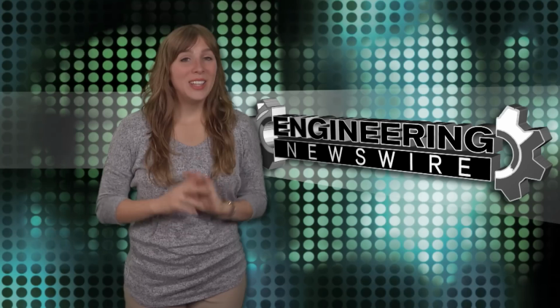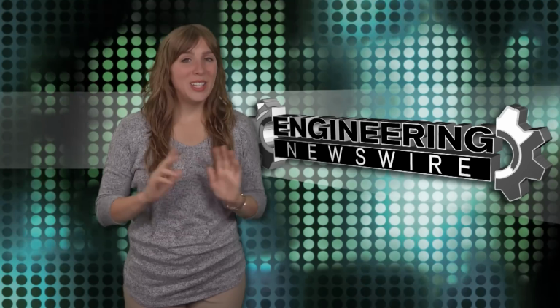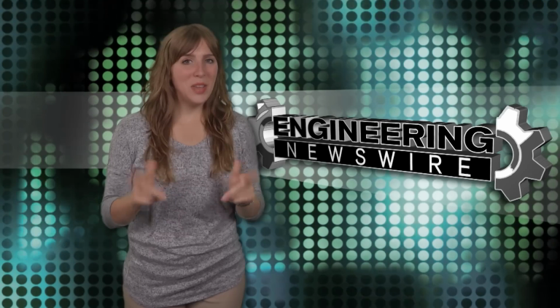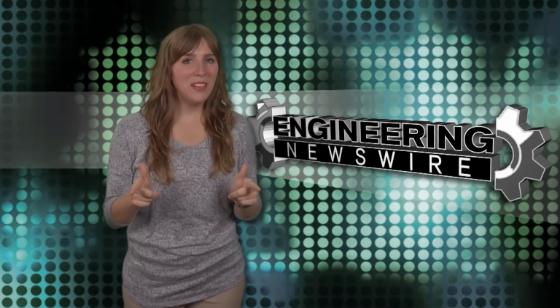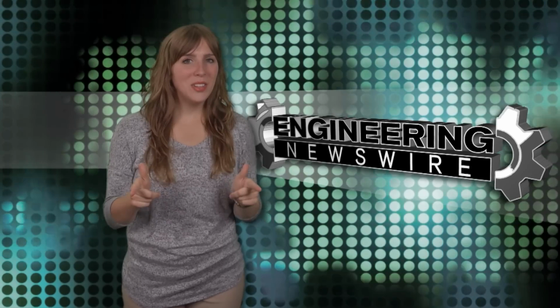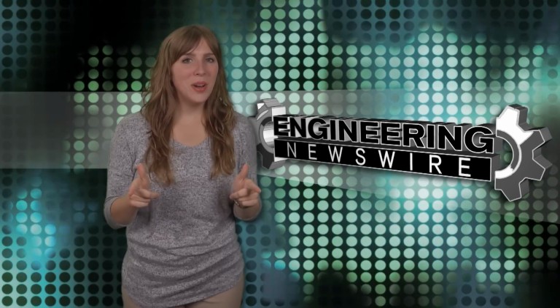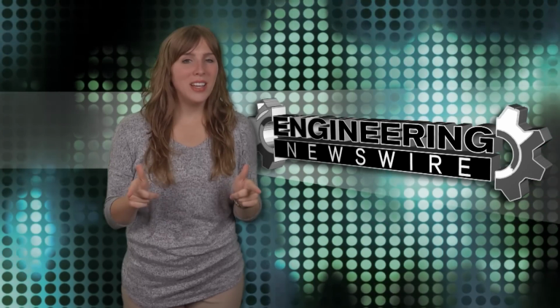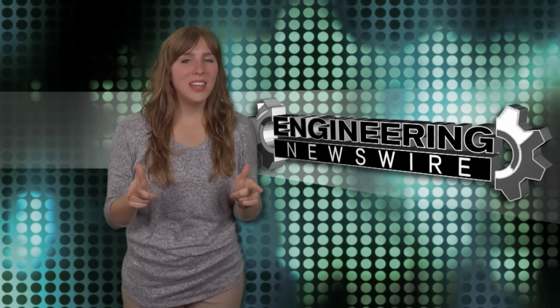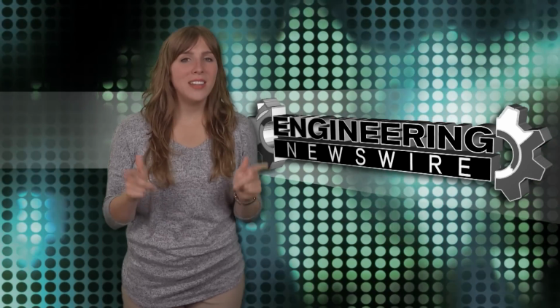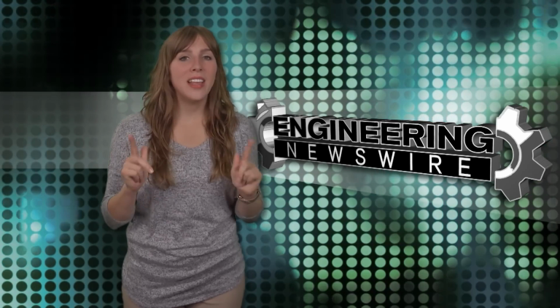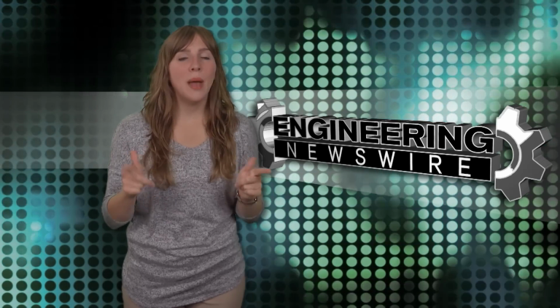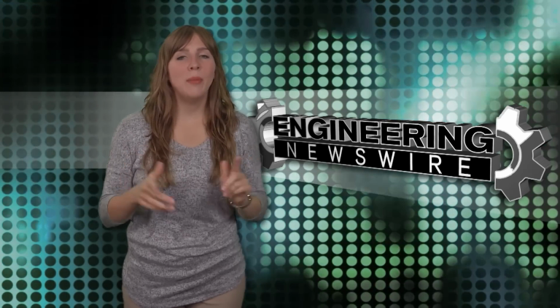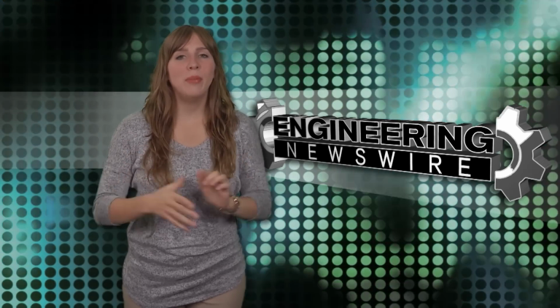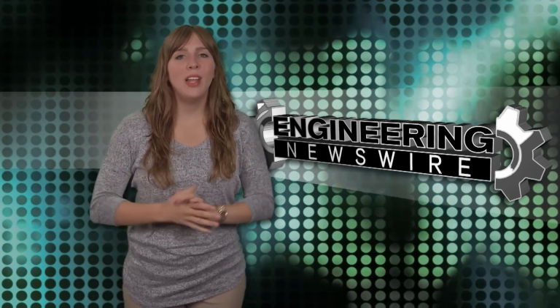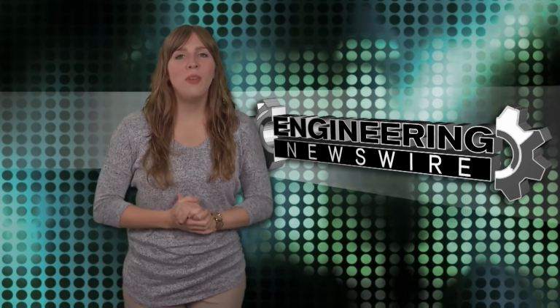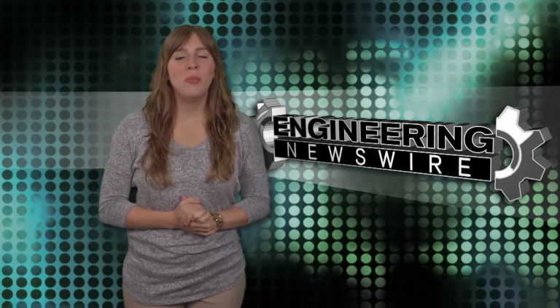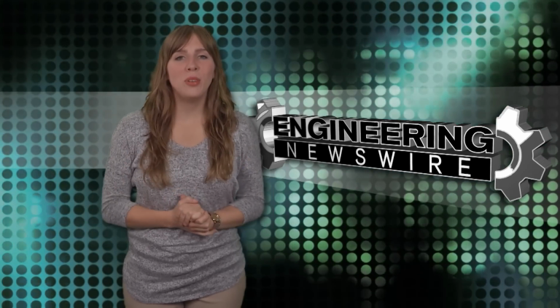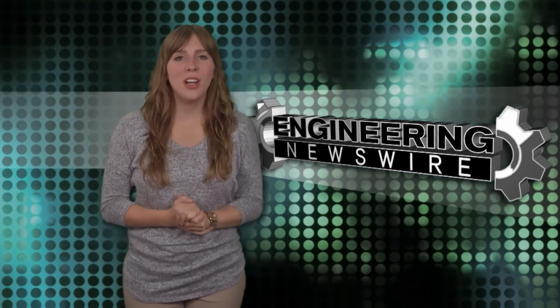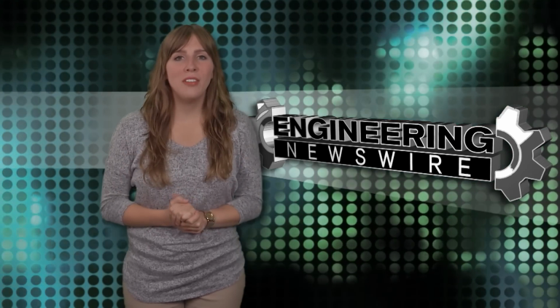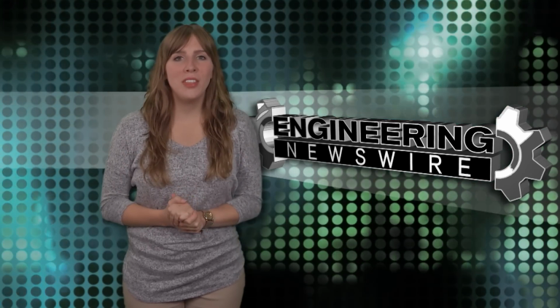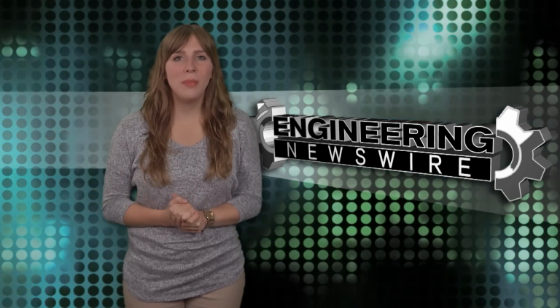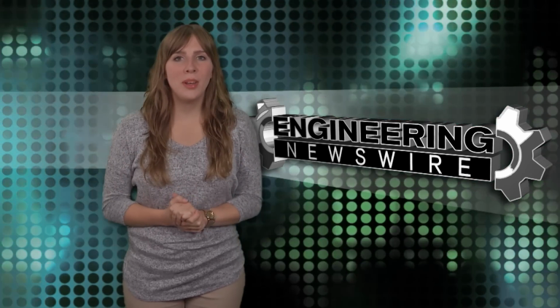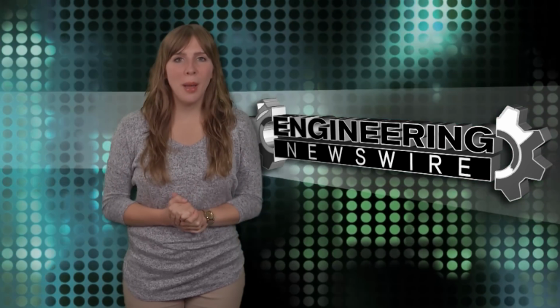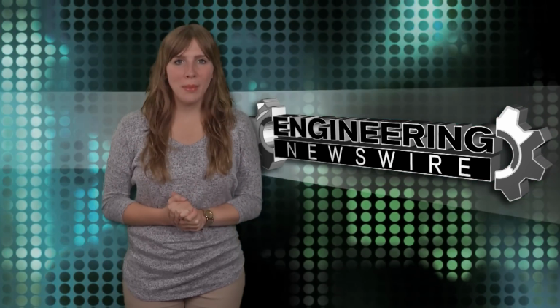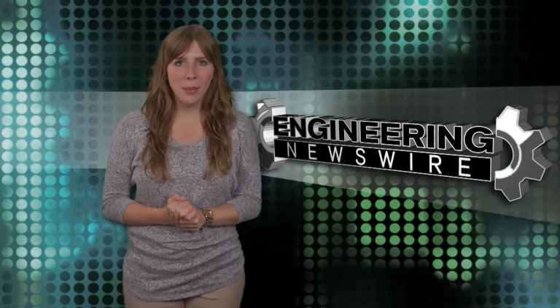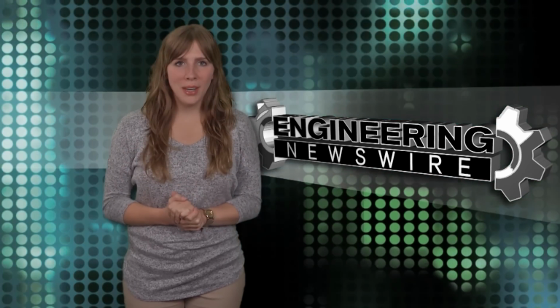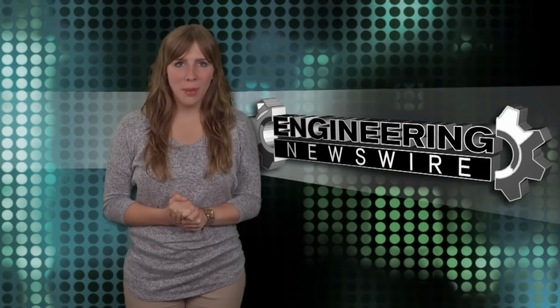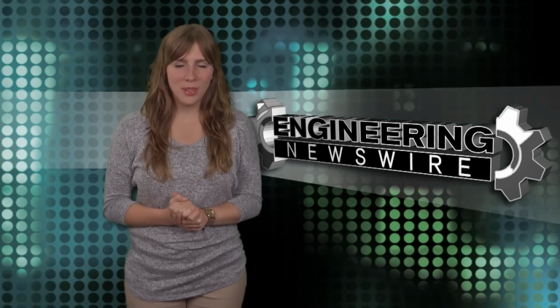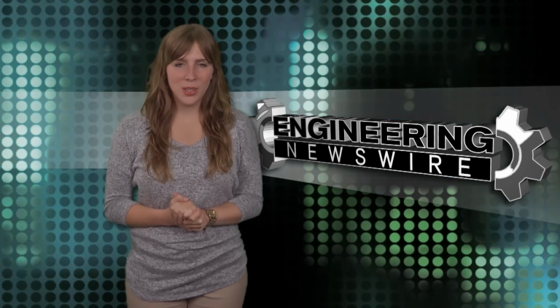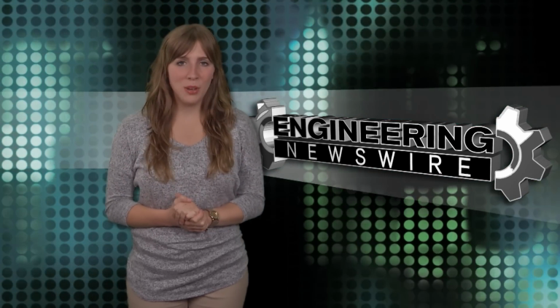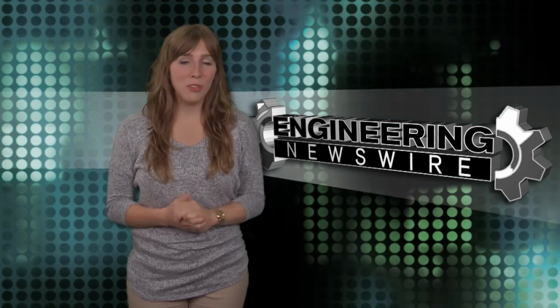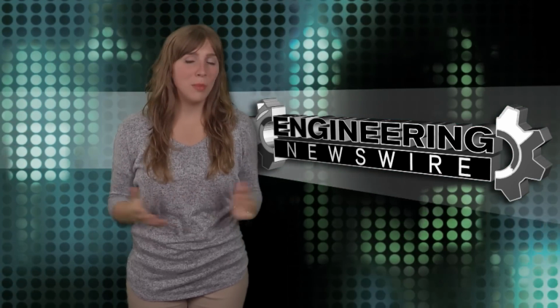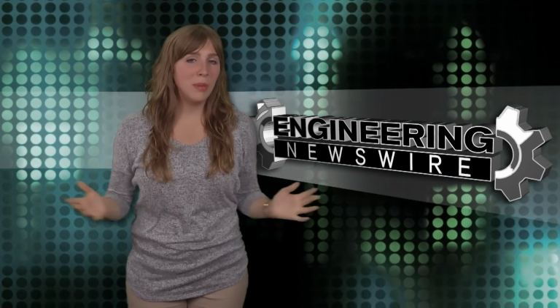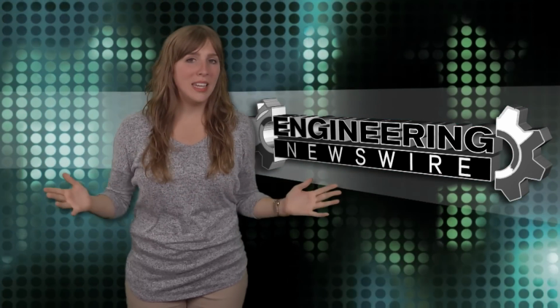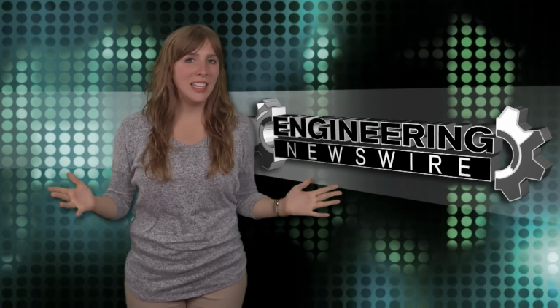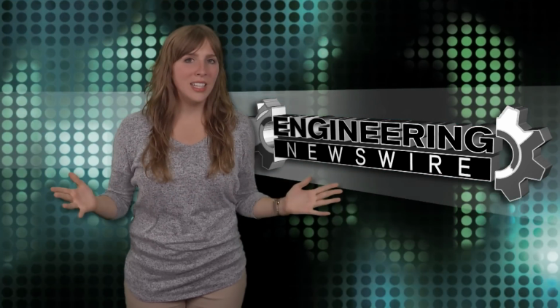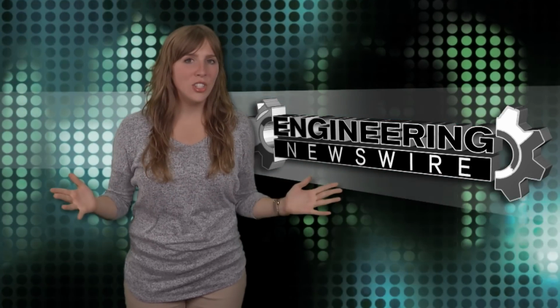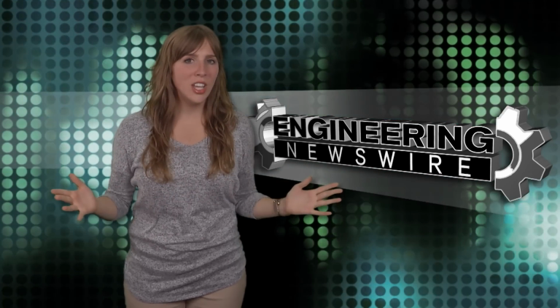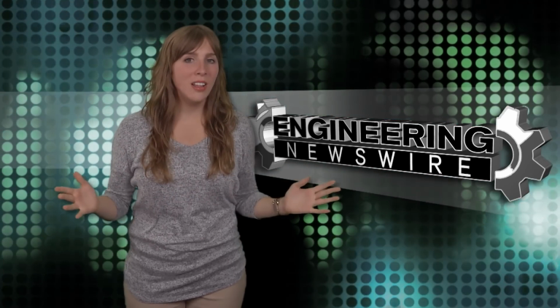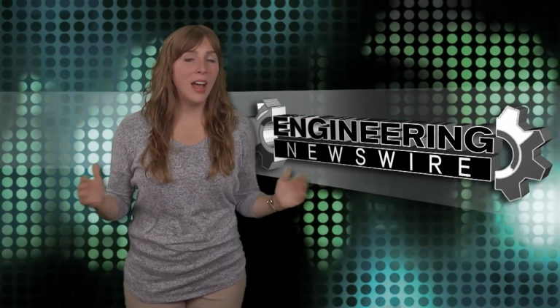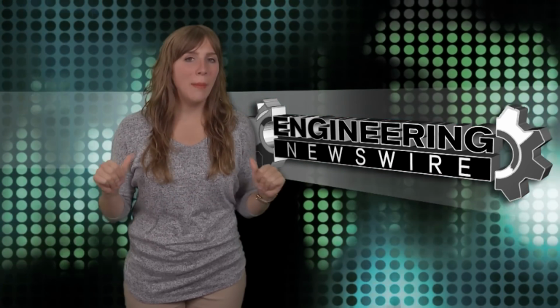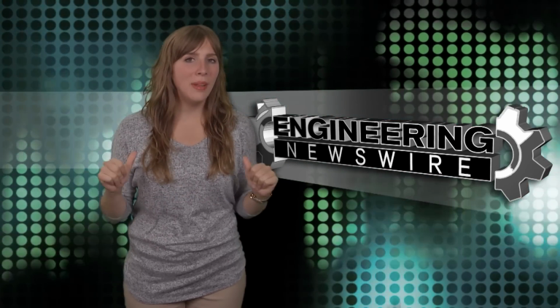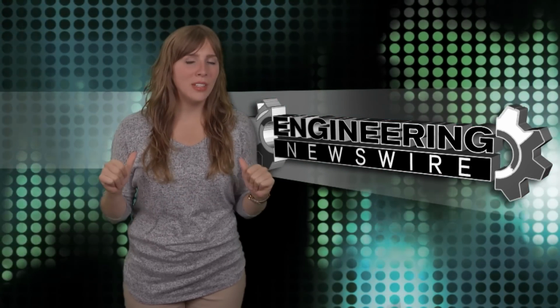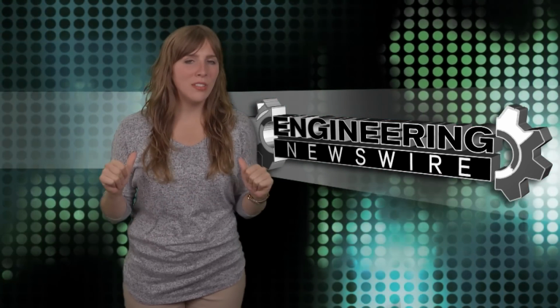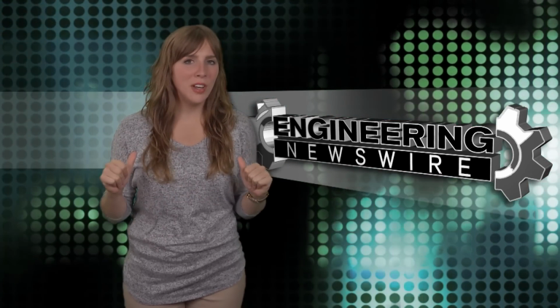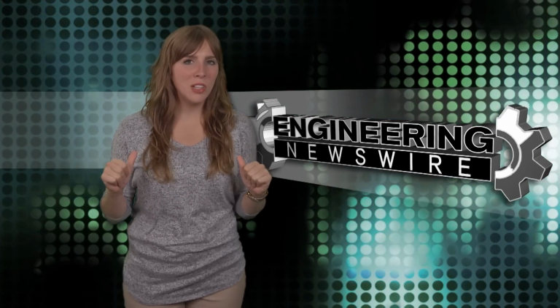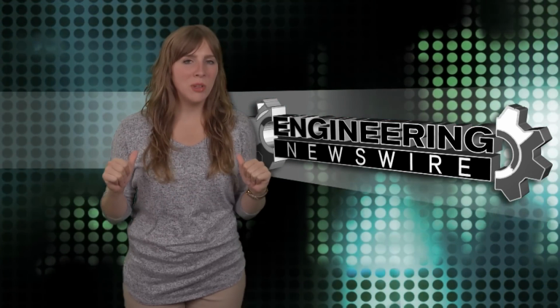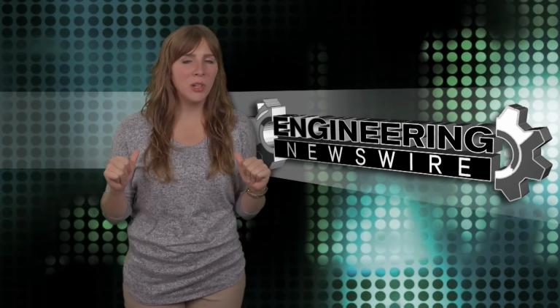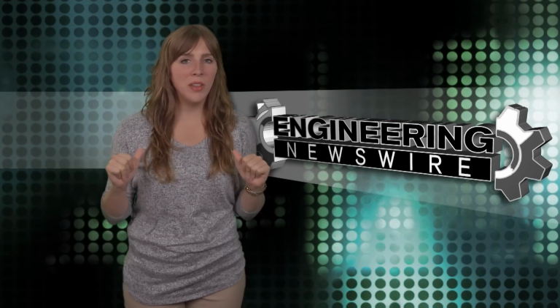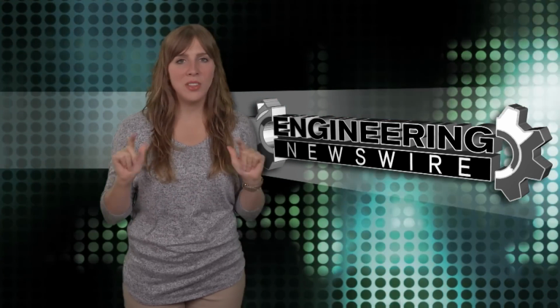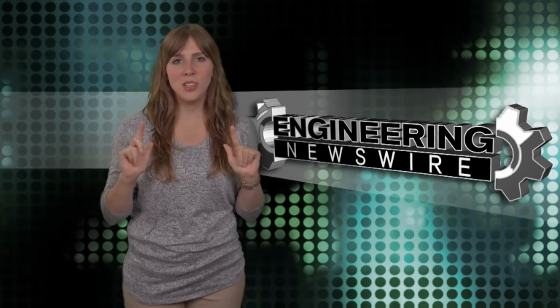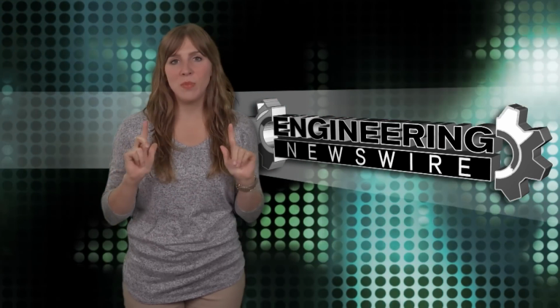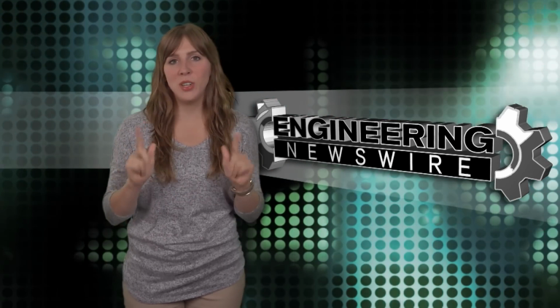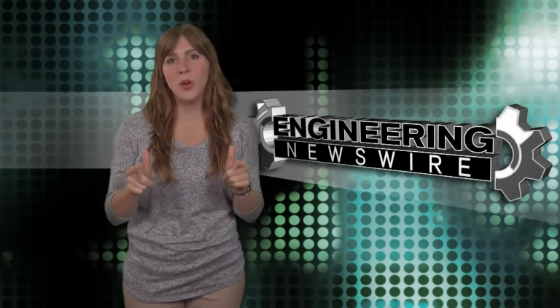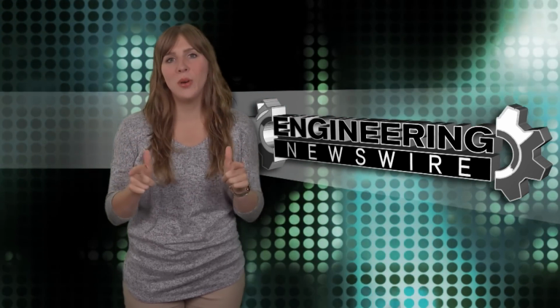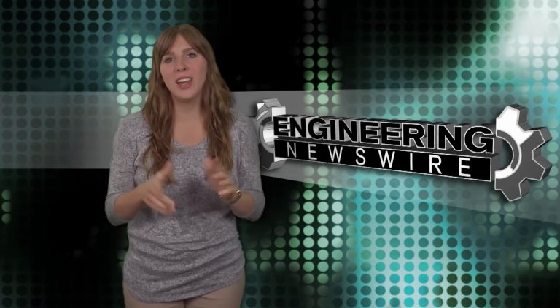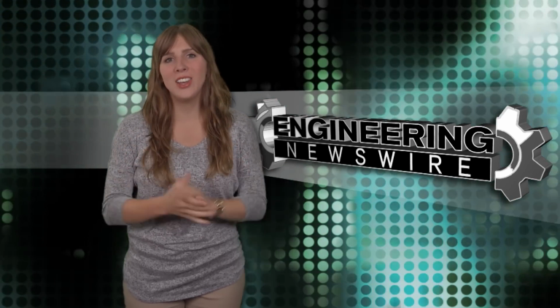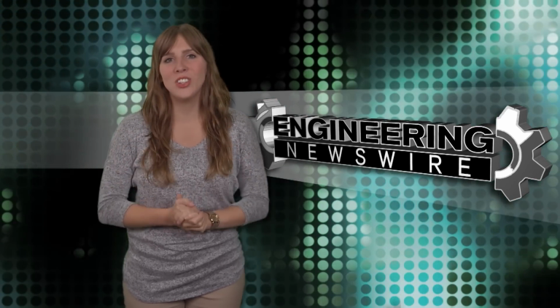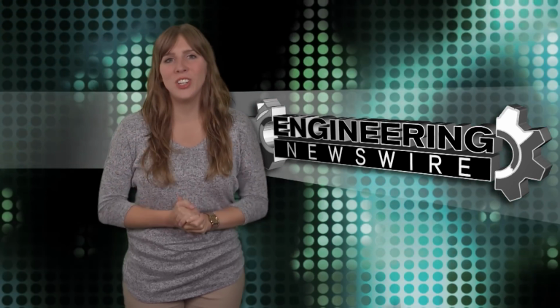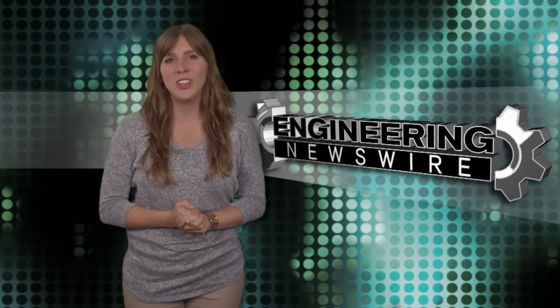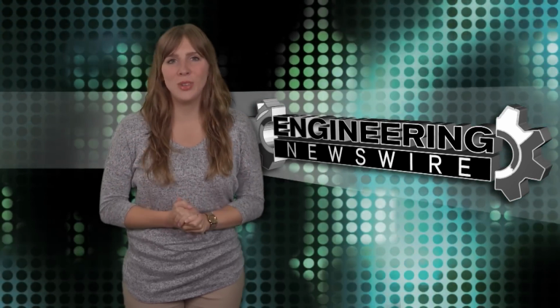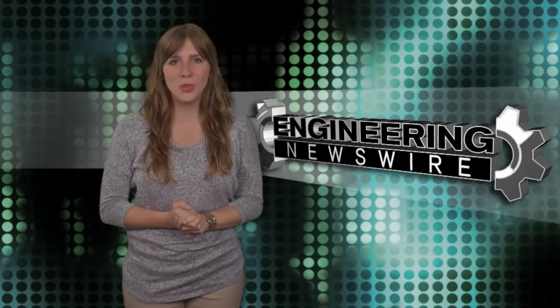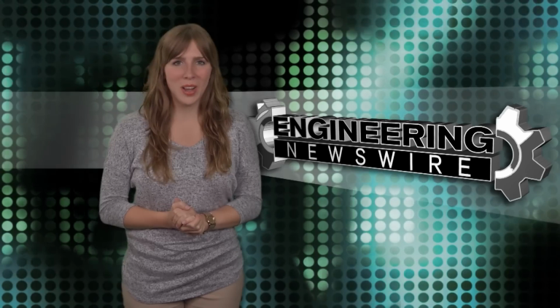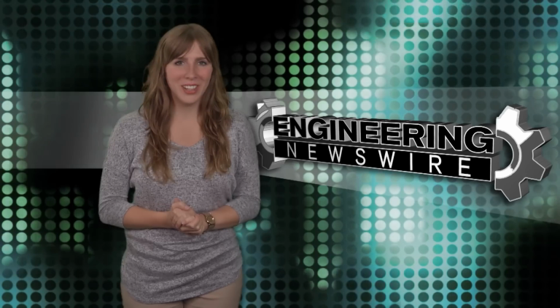Do you have story ideas? Comment below, and we'll cover them in an upcoming episode. For the PD&D Channel, I'm Melissa Fossbender, and this has been your Engineering Newswire.